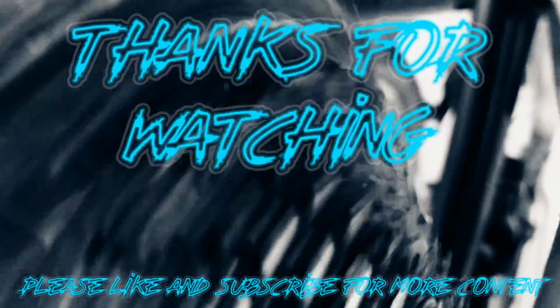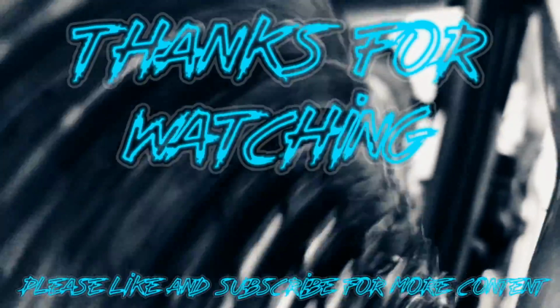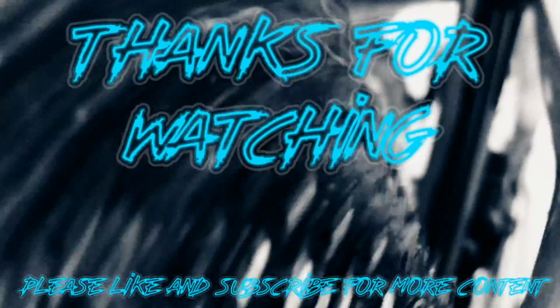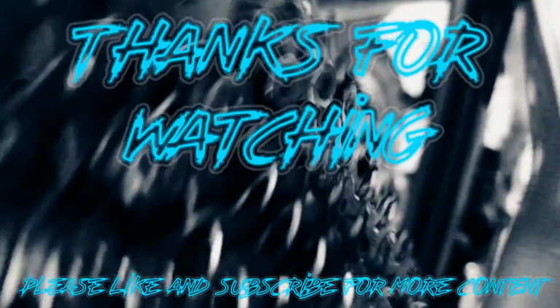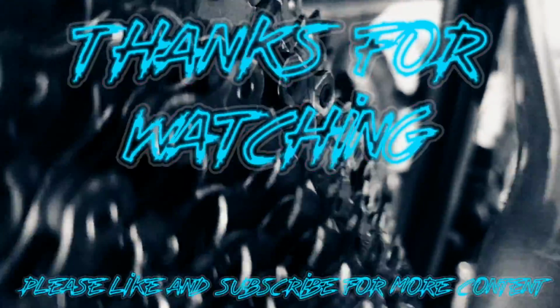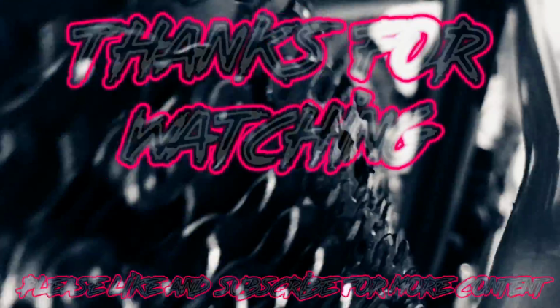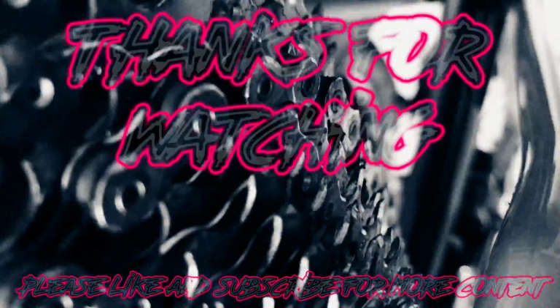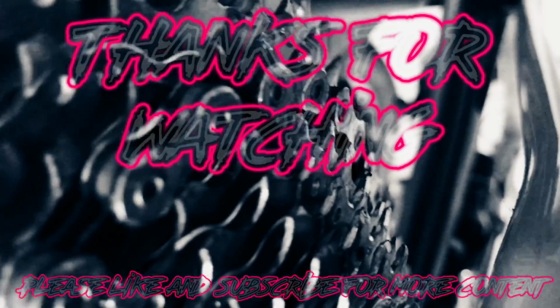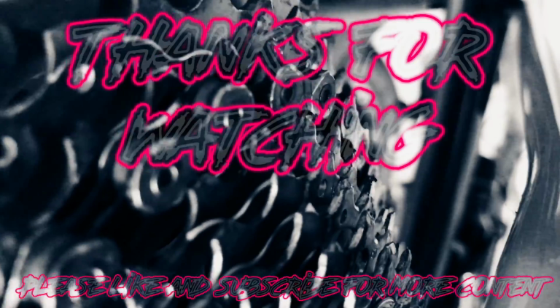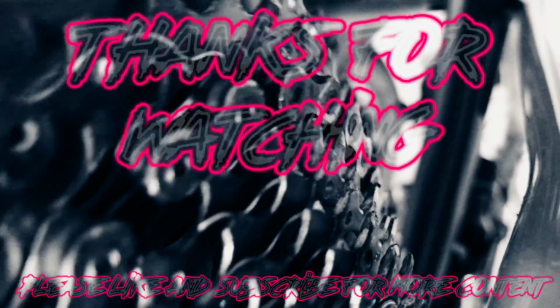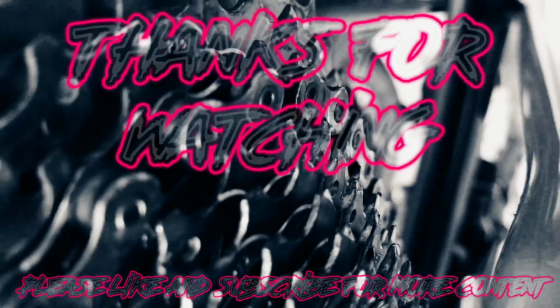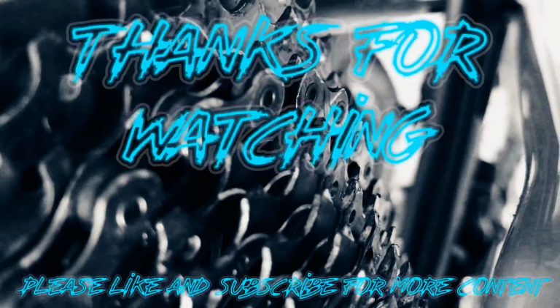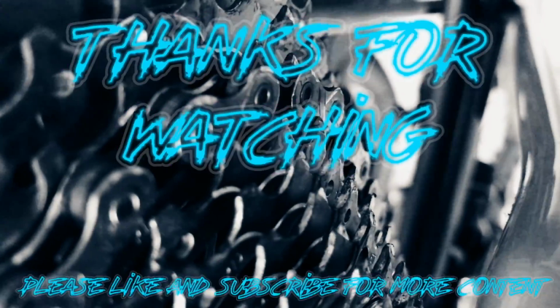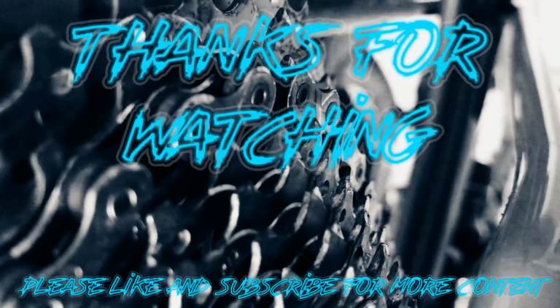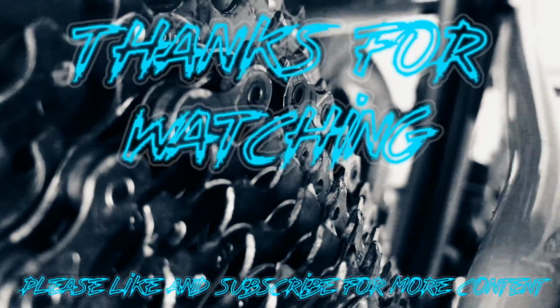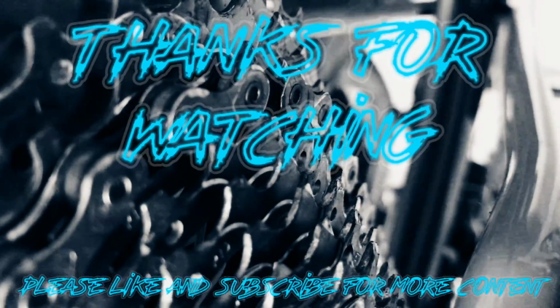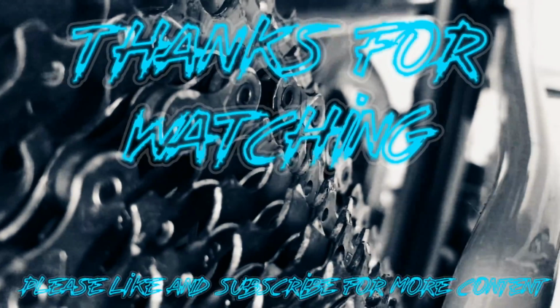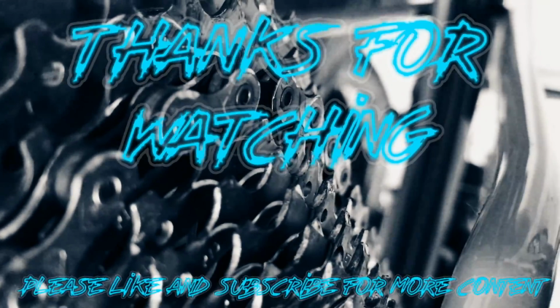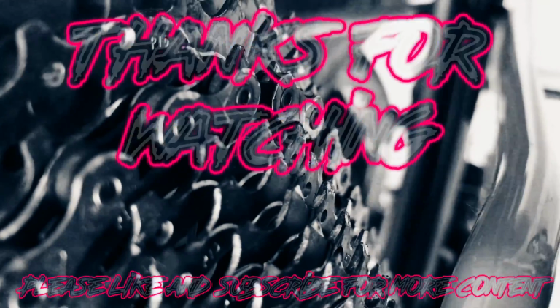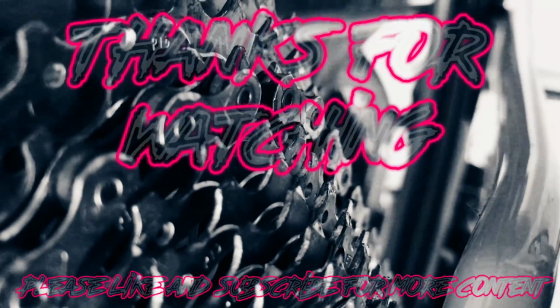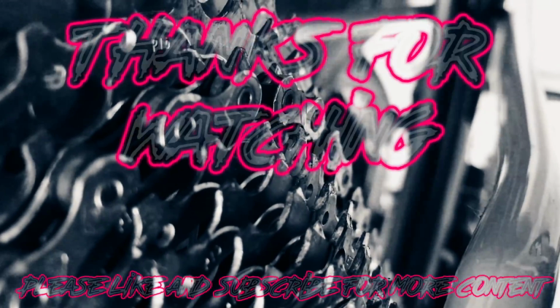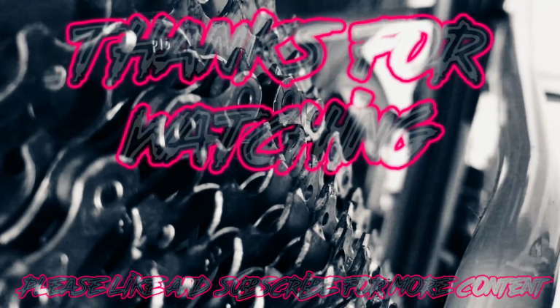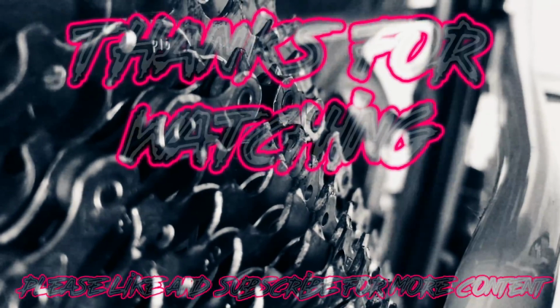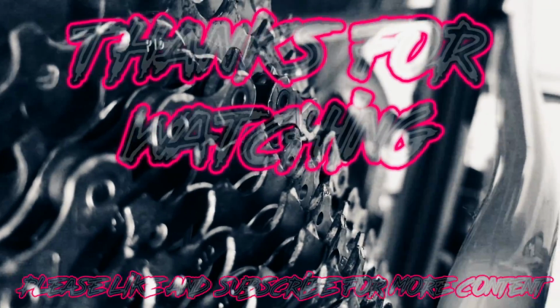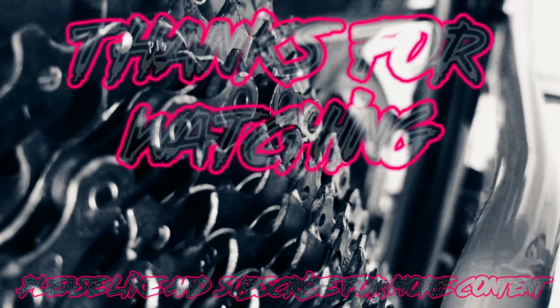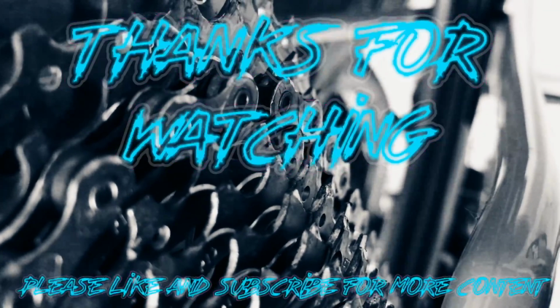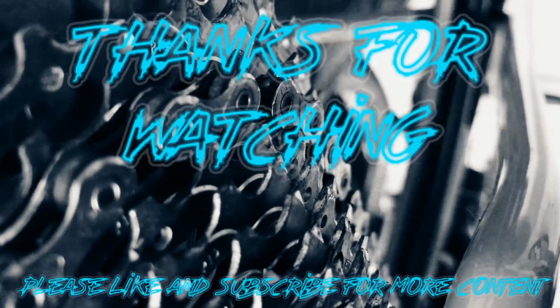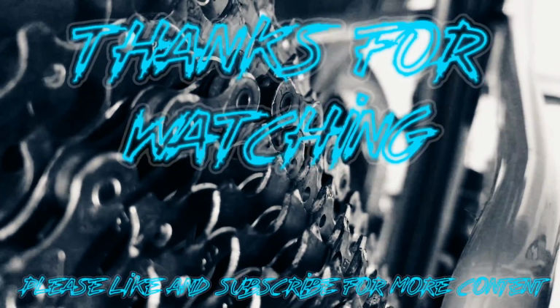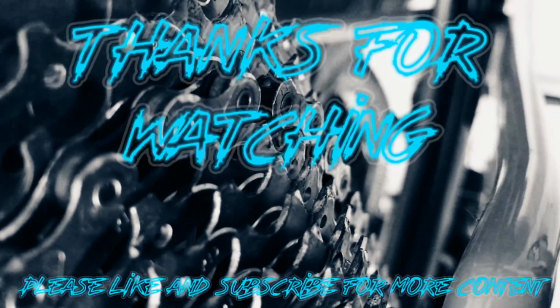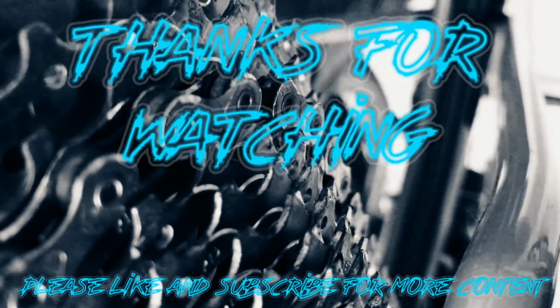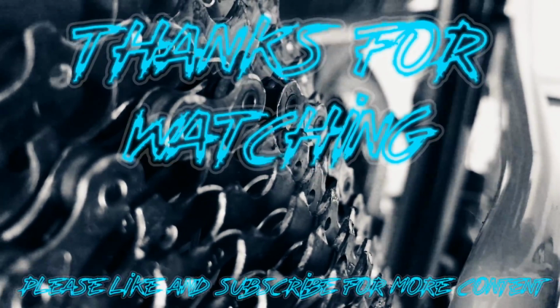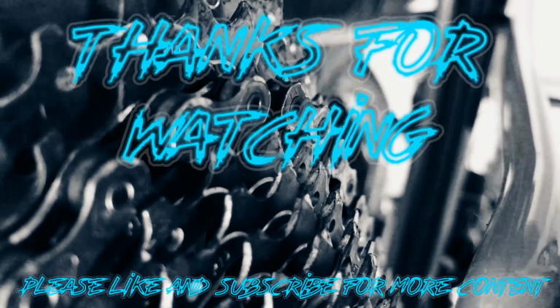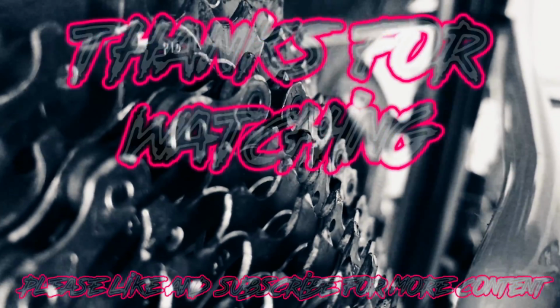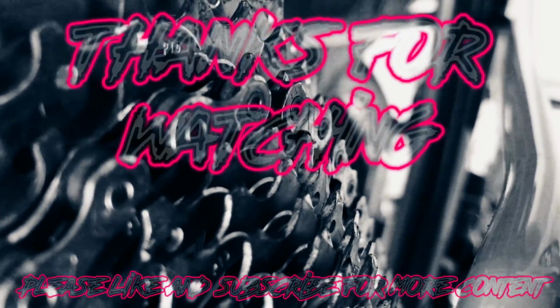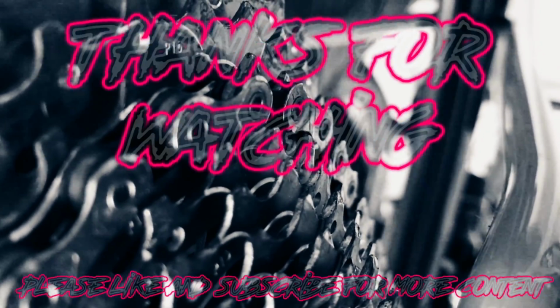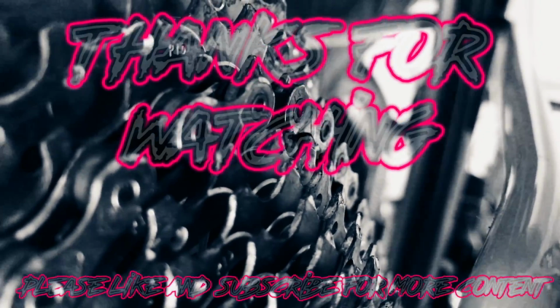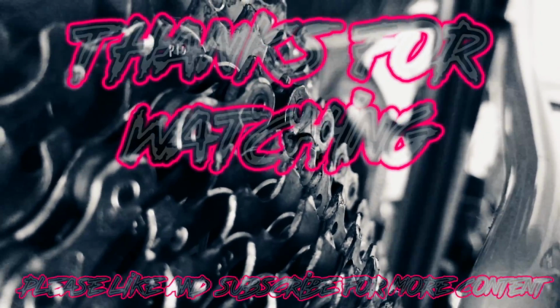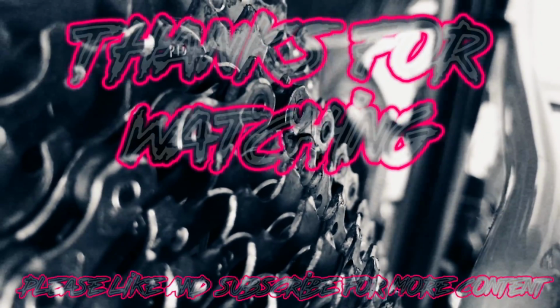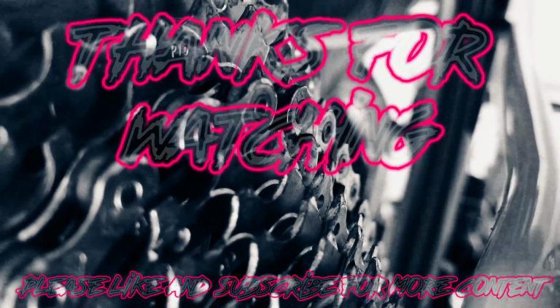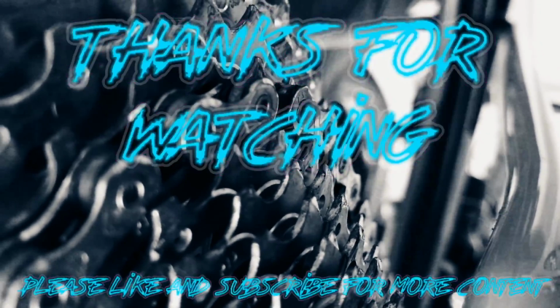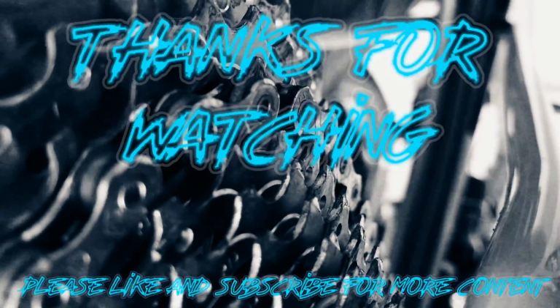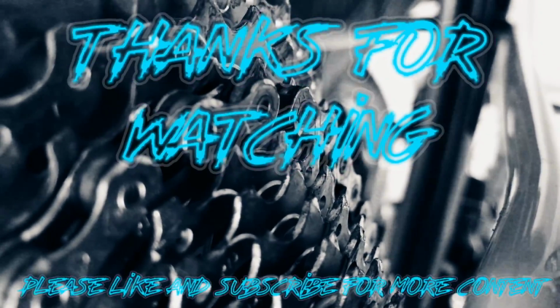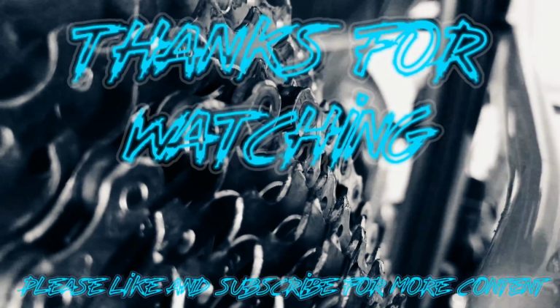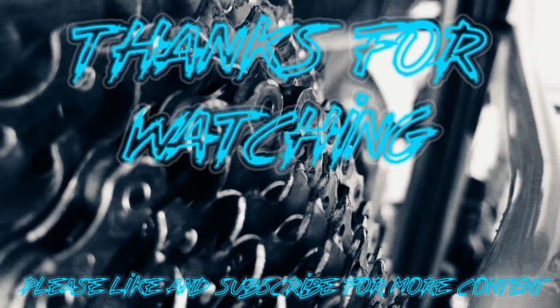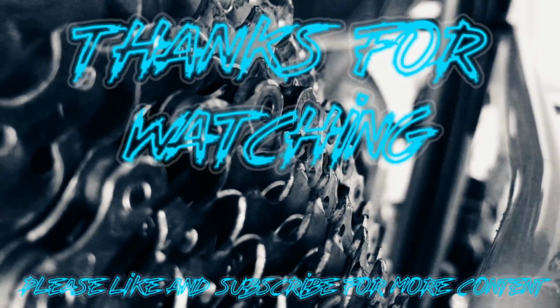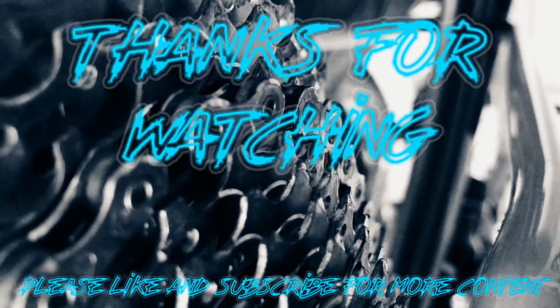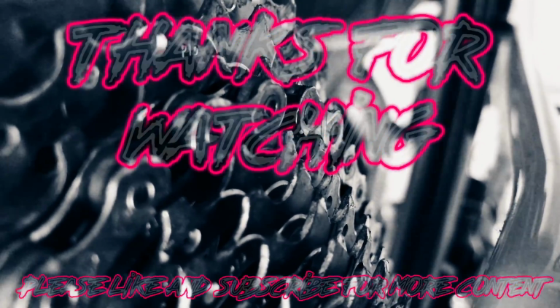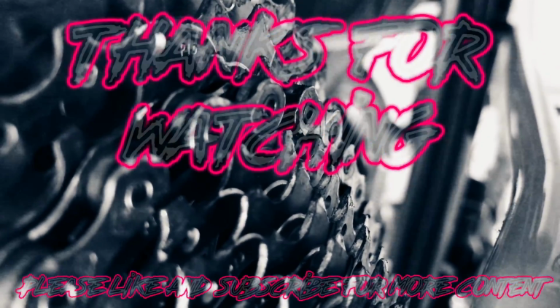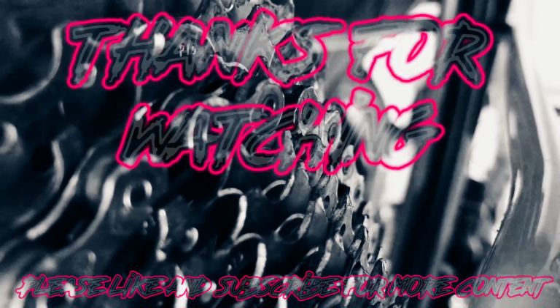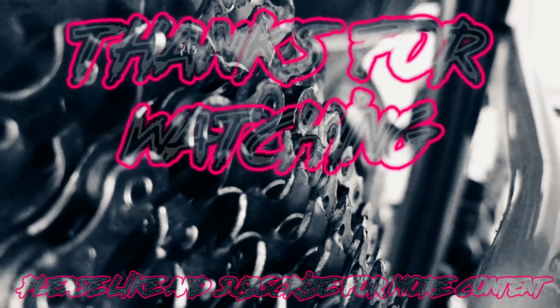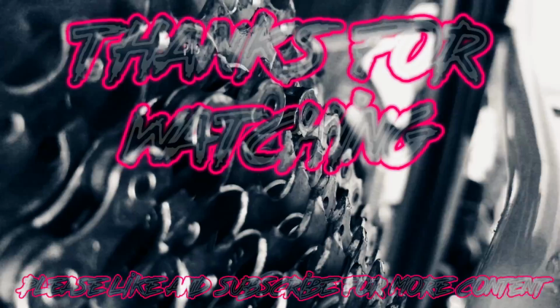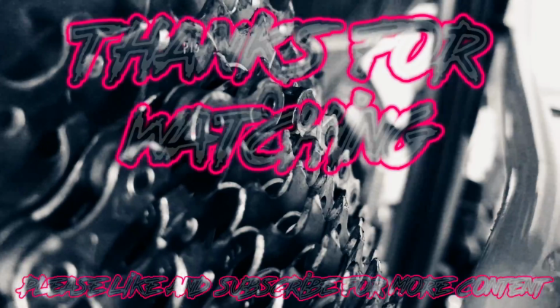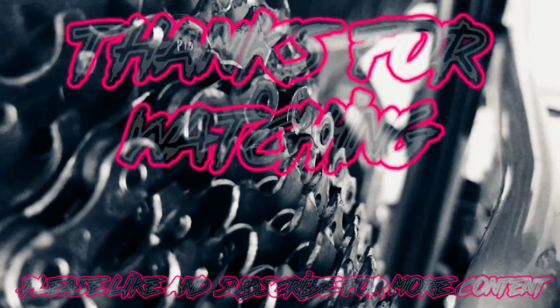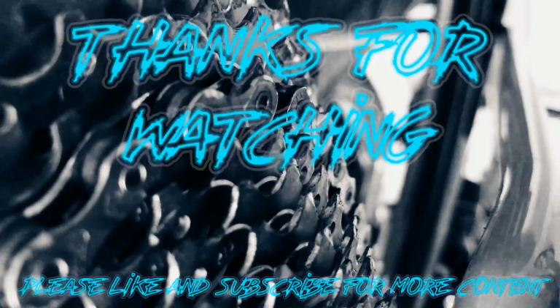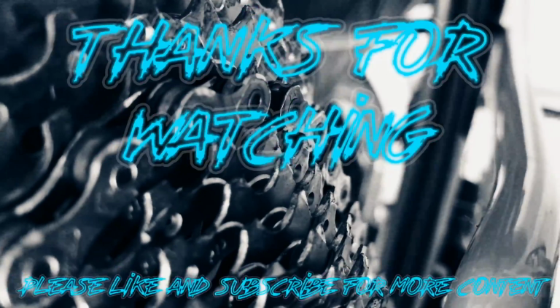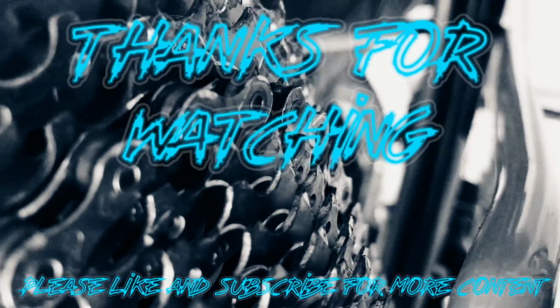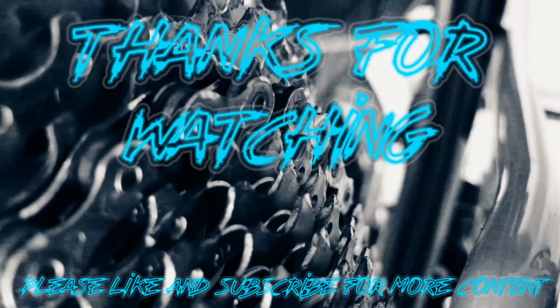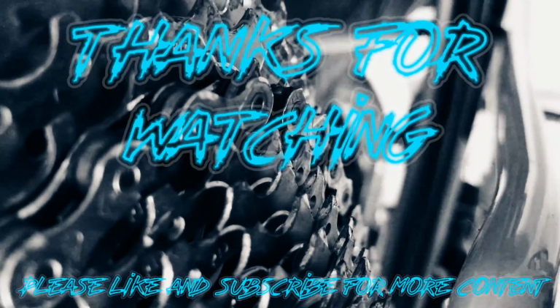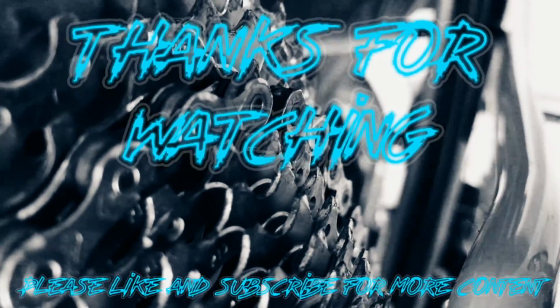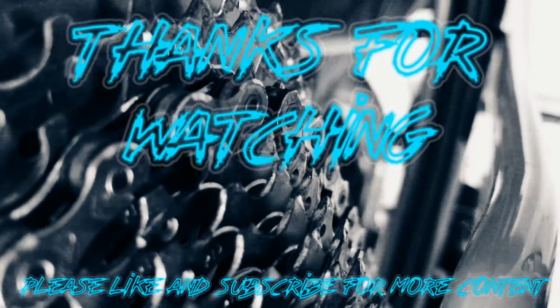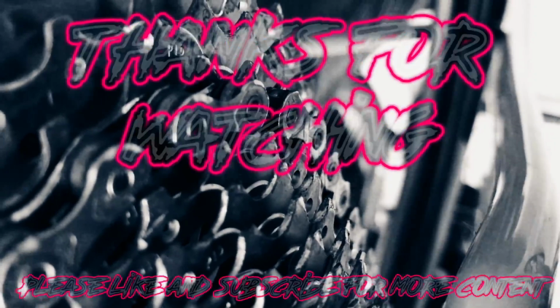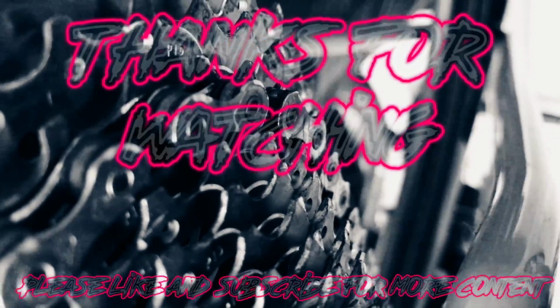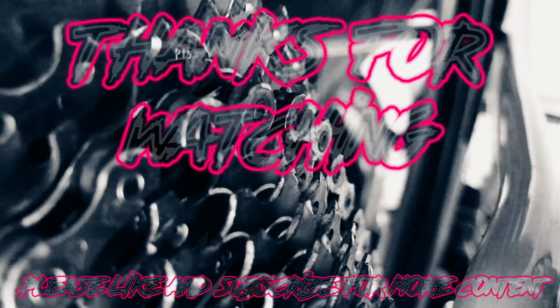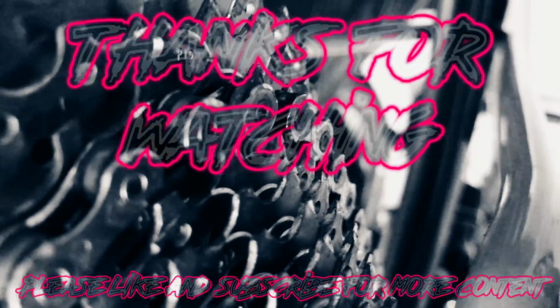And that's it for this one, guys. If you have any thoughts, pop them in the comments below and I'll see you in the next video. Thanks for watching. Cheers!